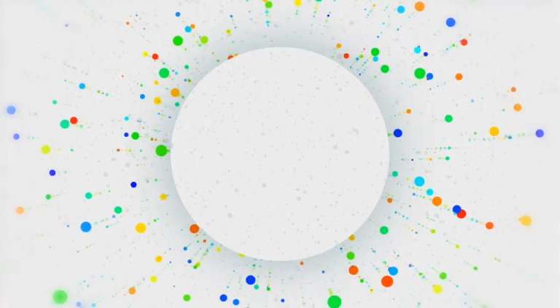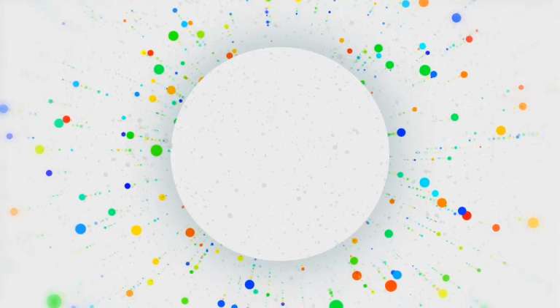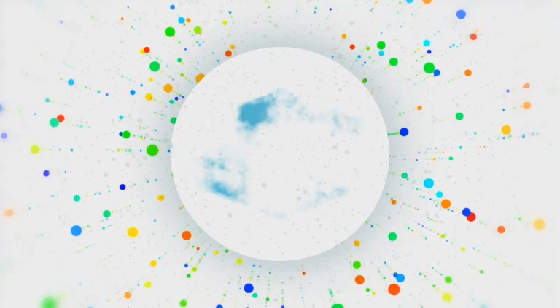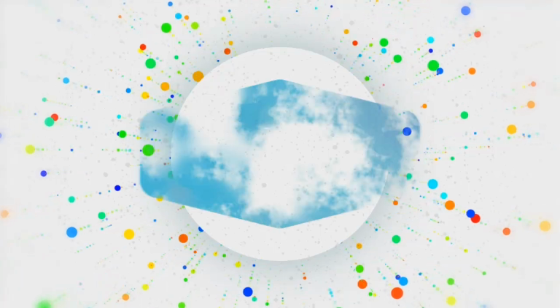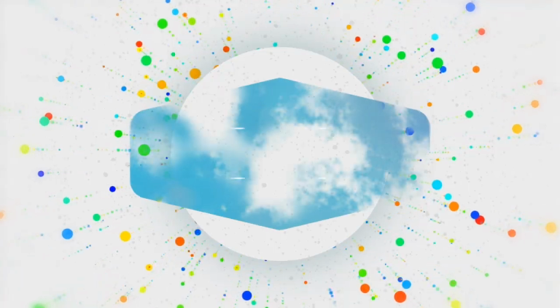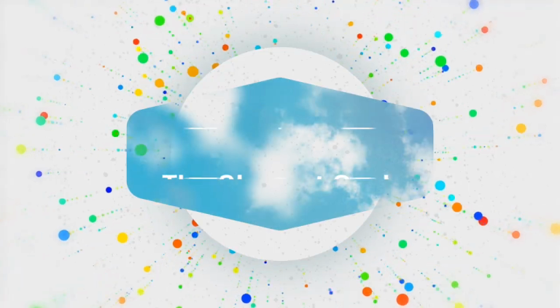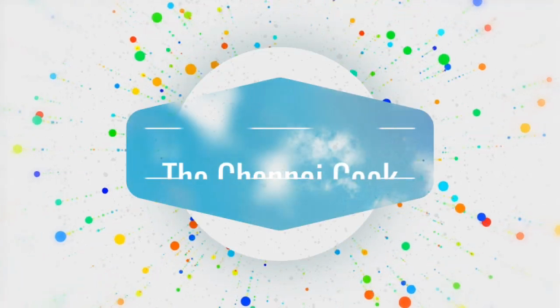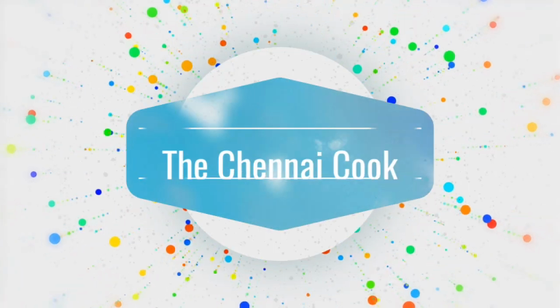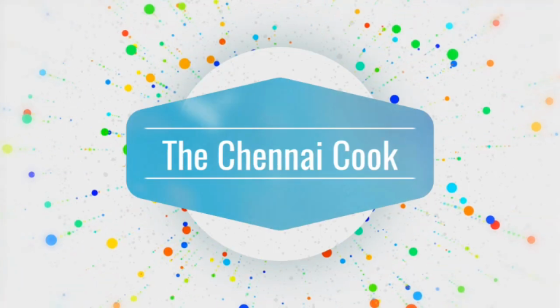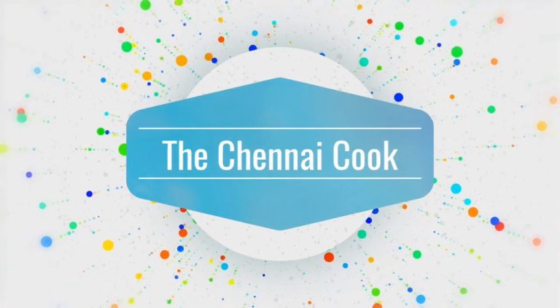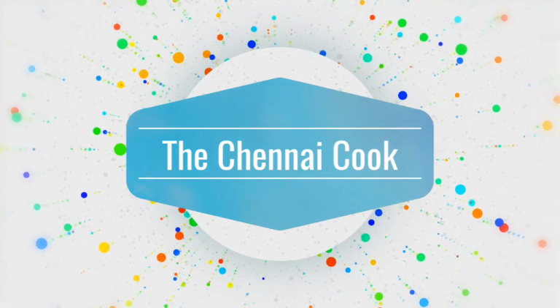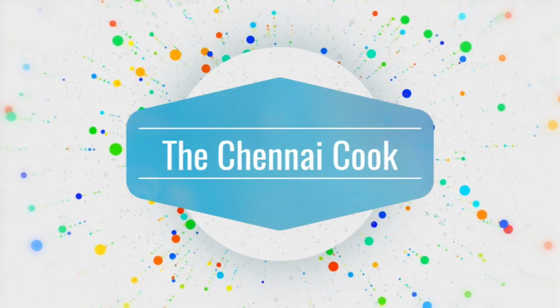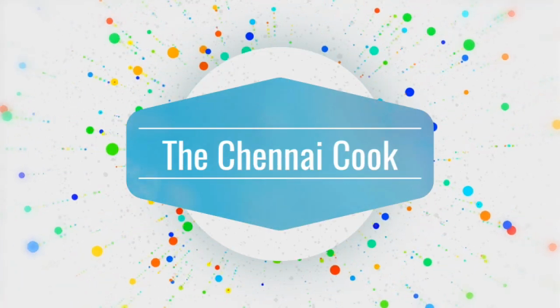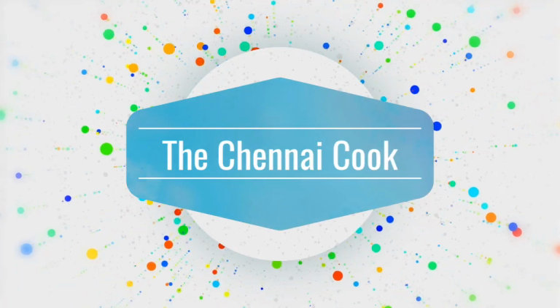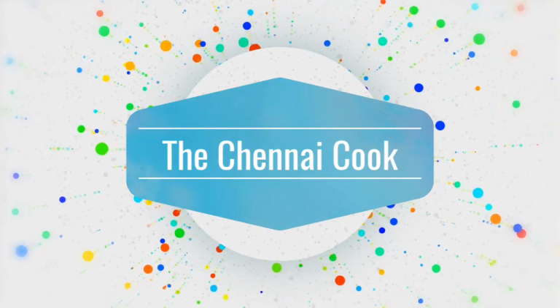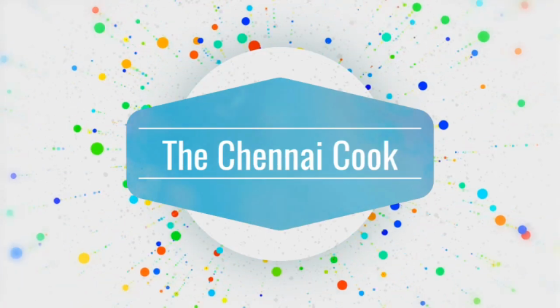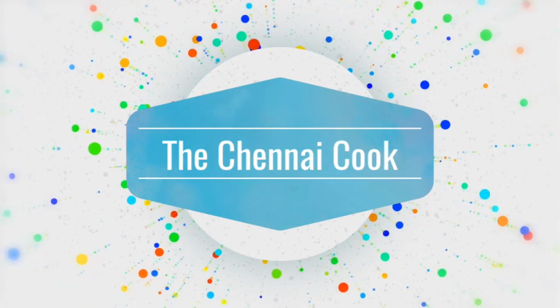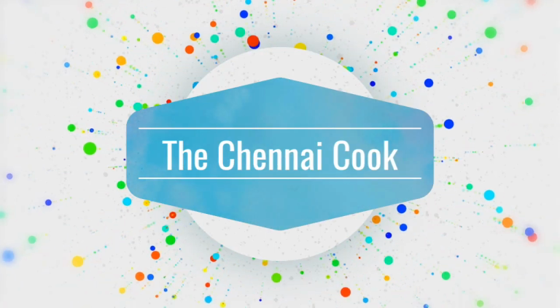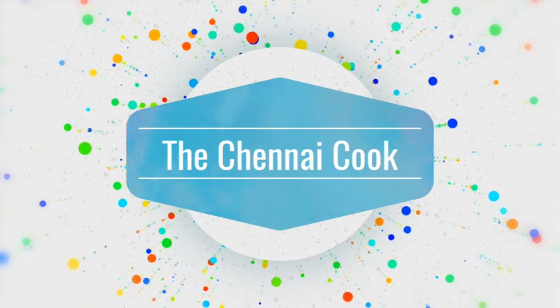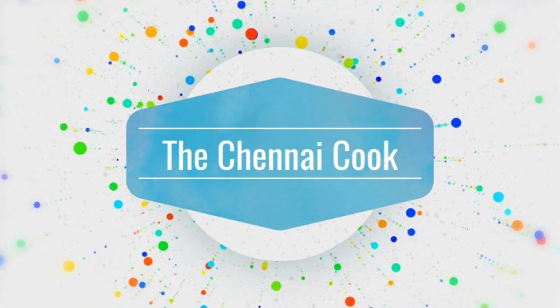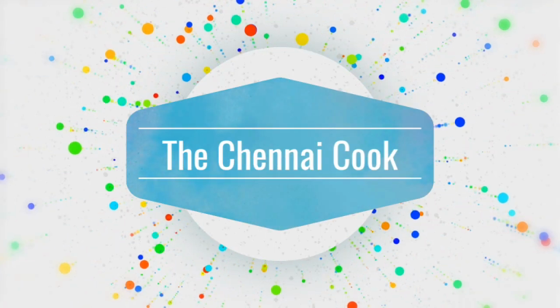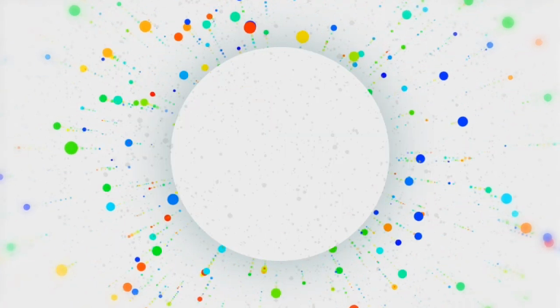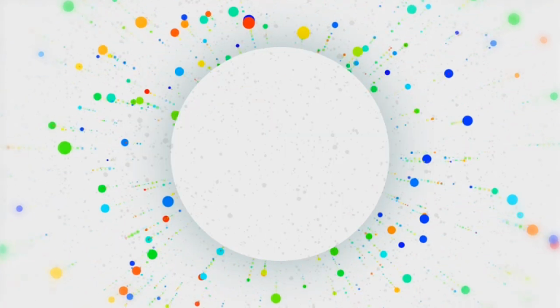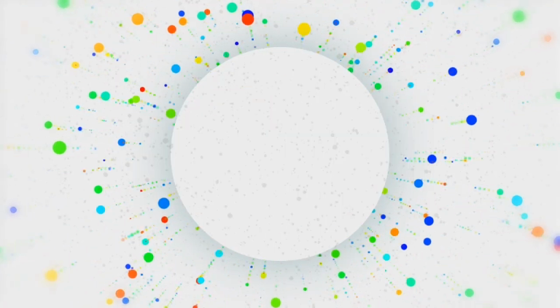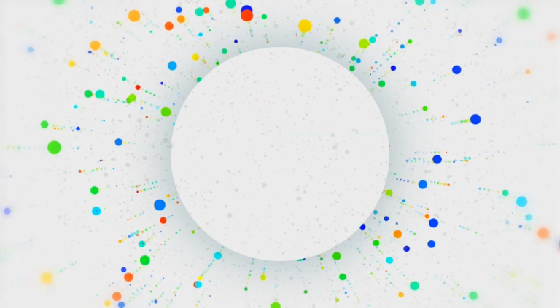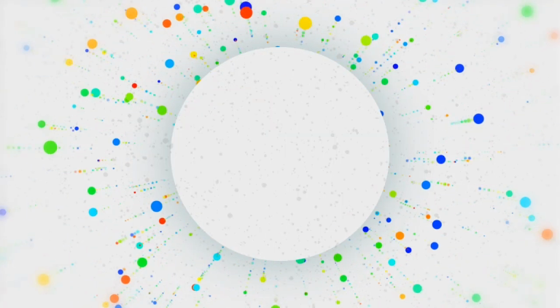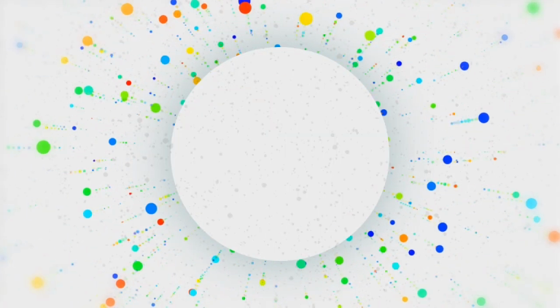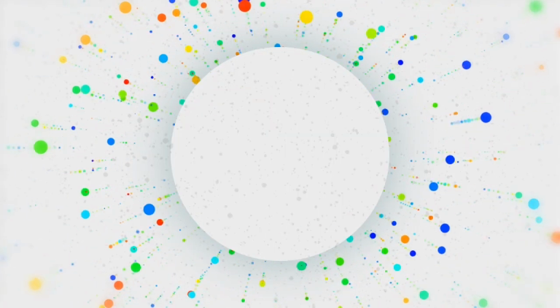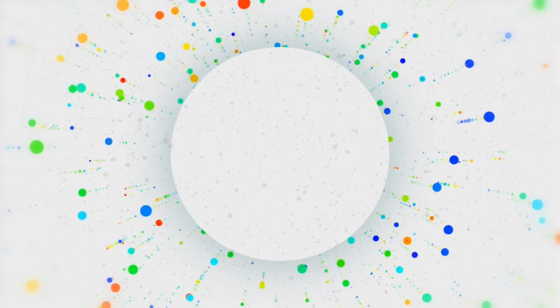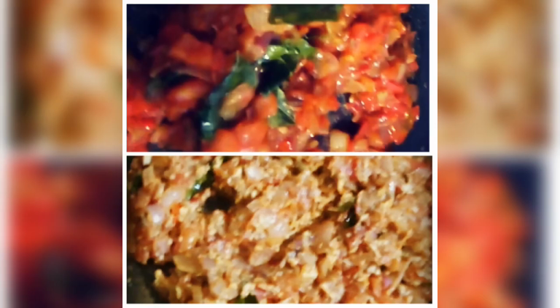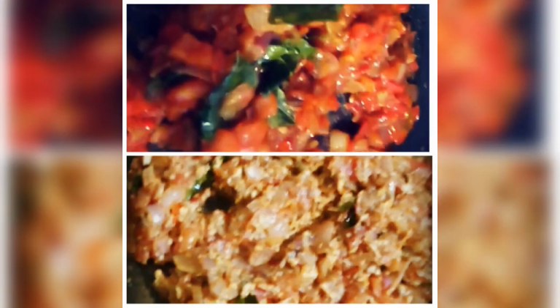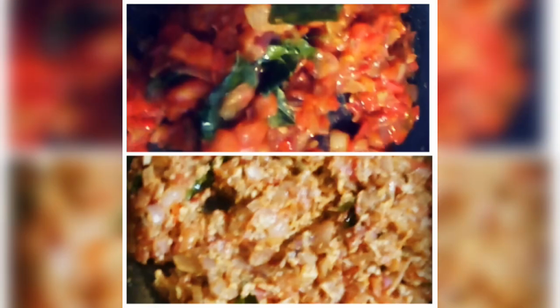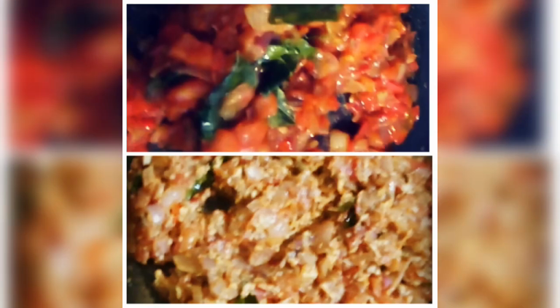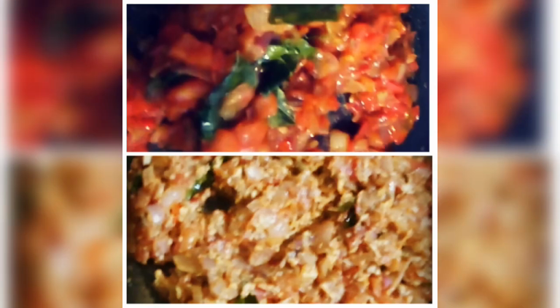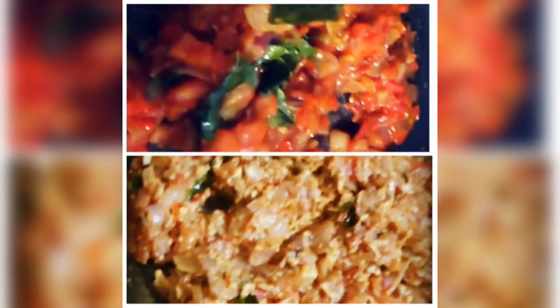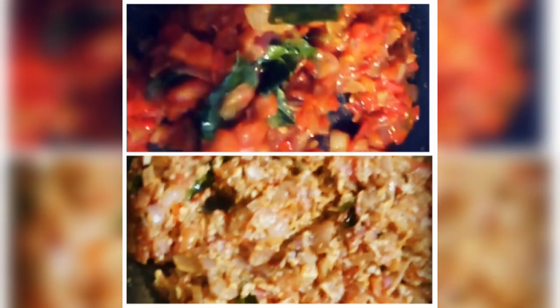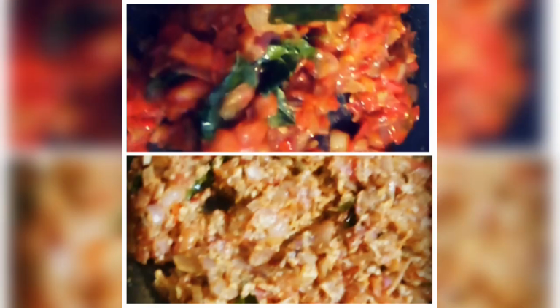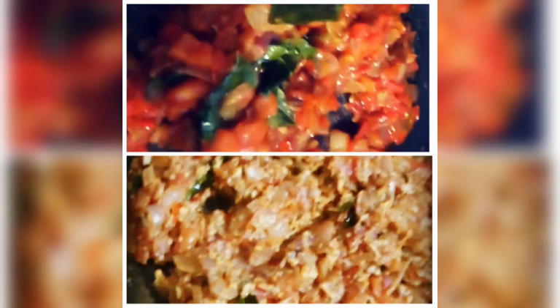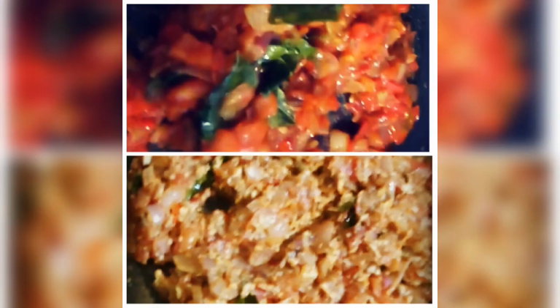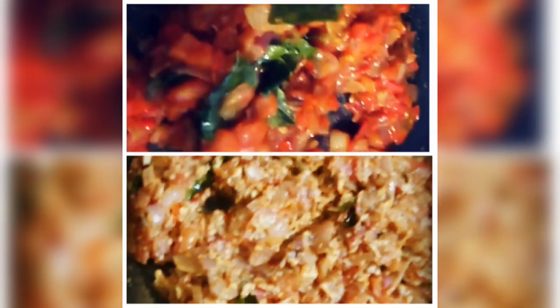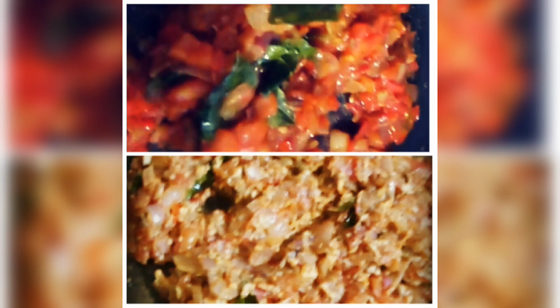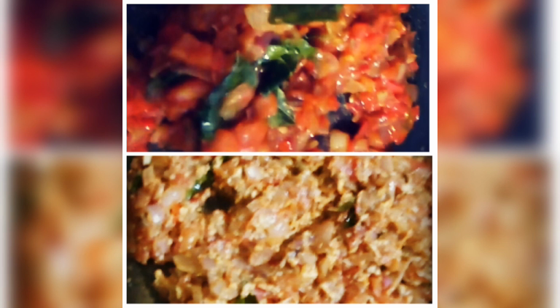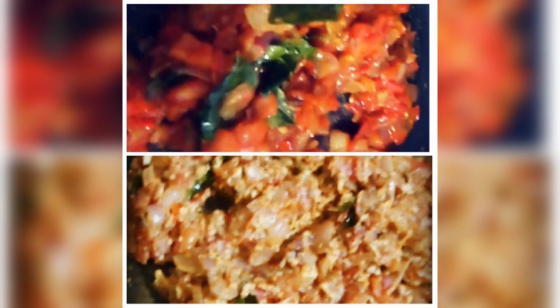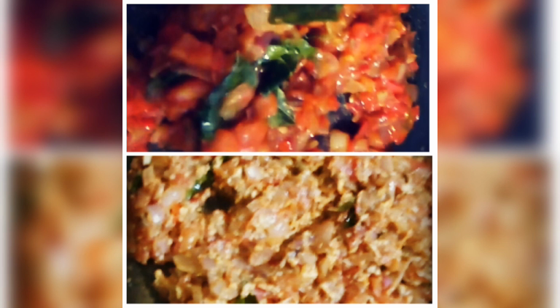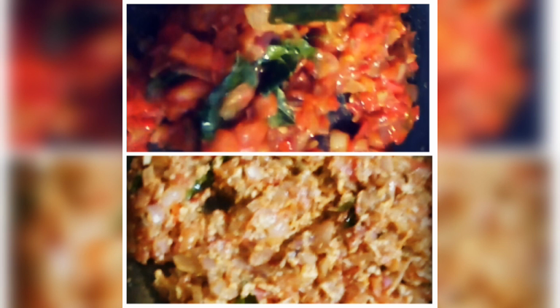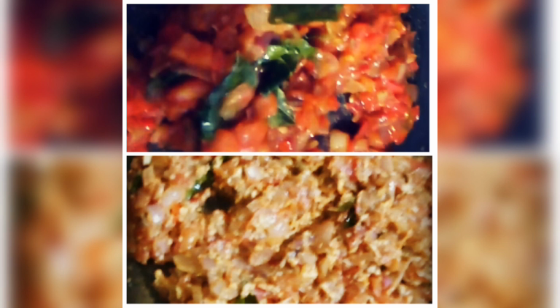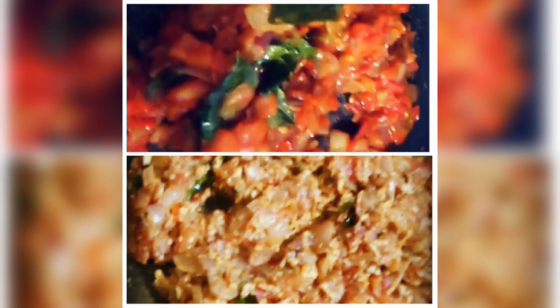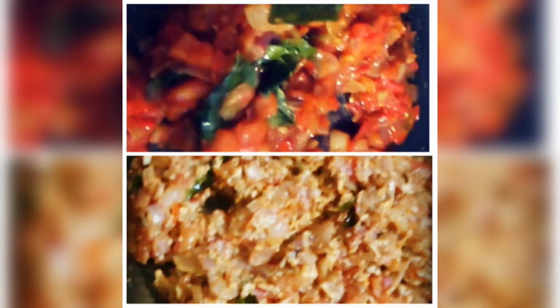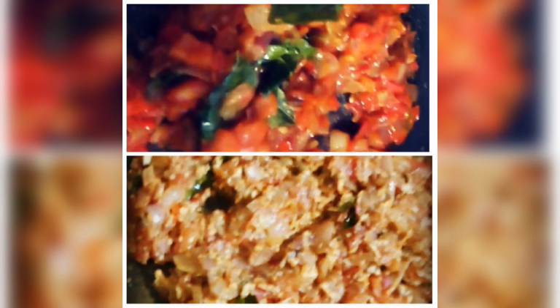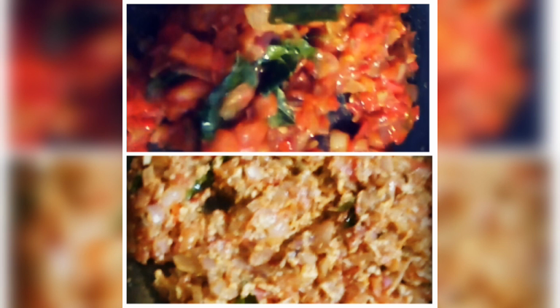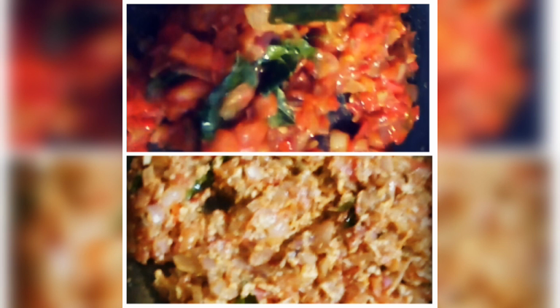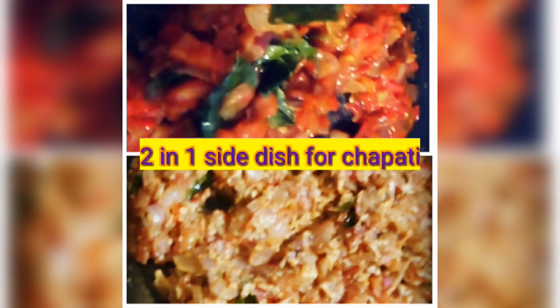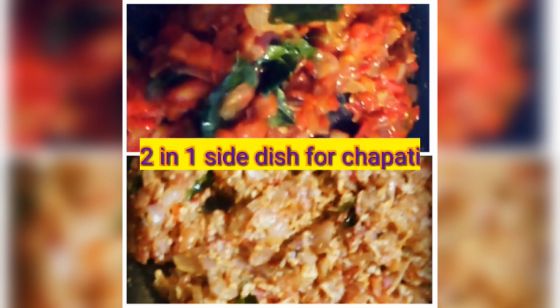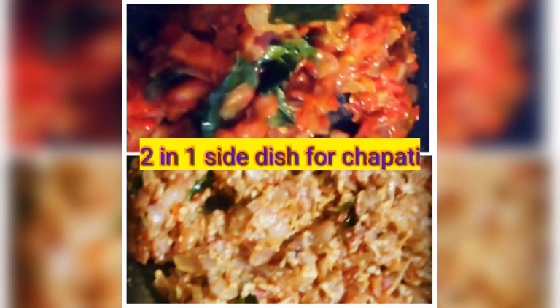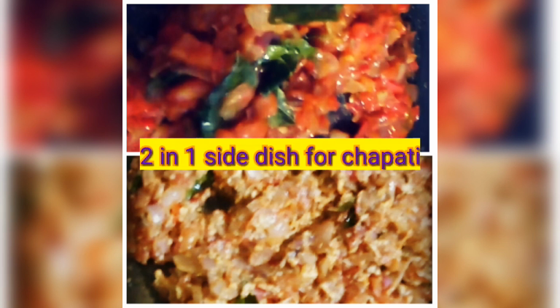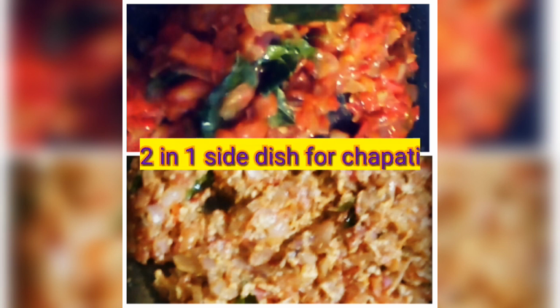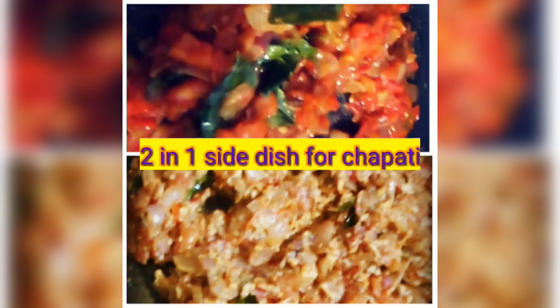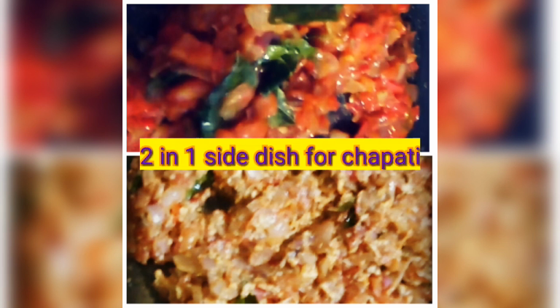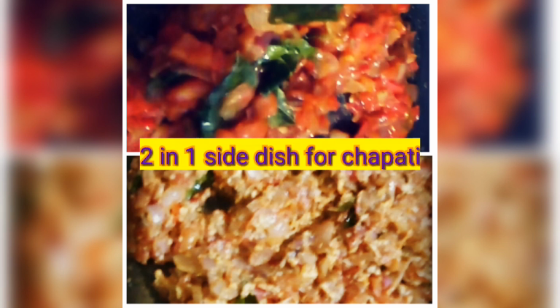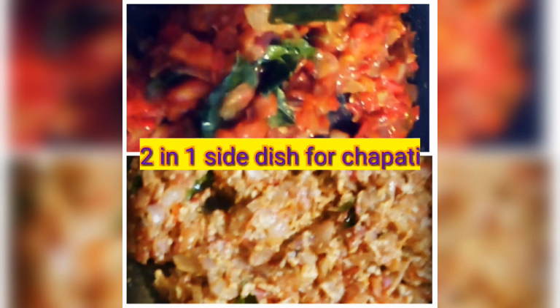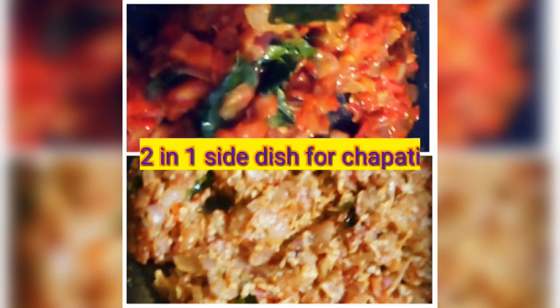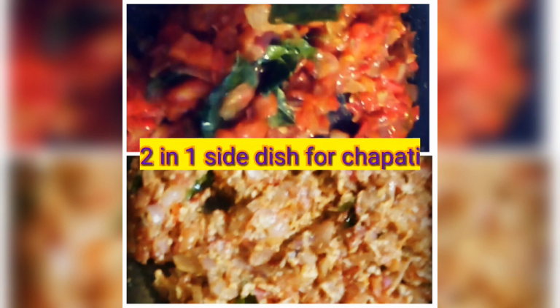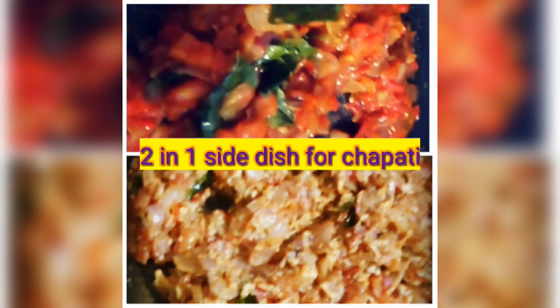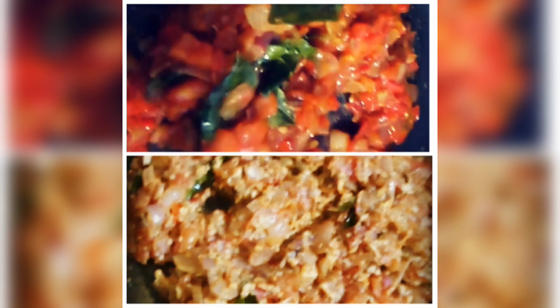Hey guys, welcome to my channel The Chinle Cook. In this video, I will show you how to make a 2-in-1 very quick side dish for your chapati or roti.